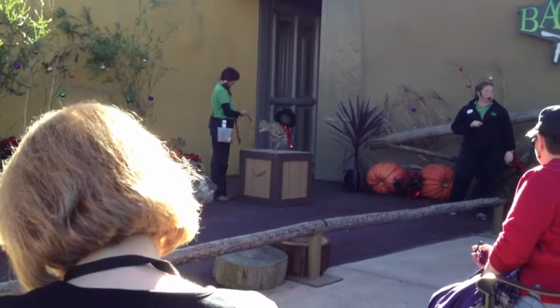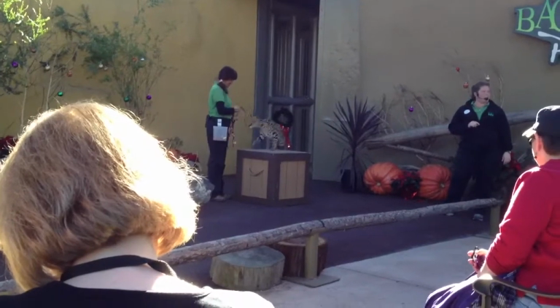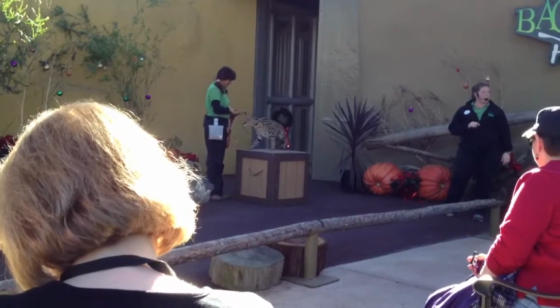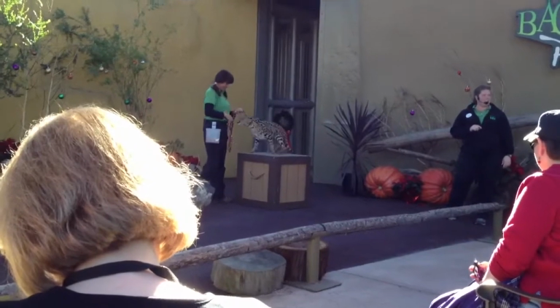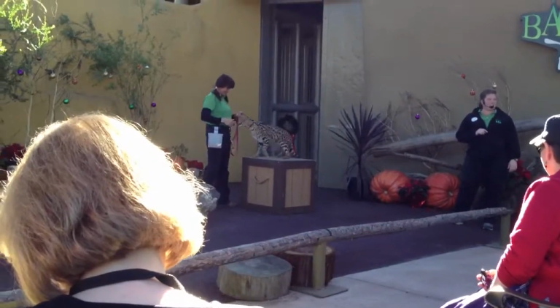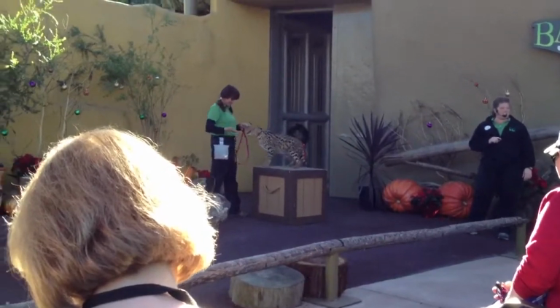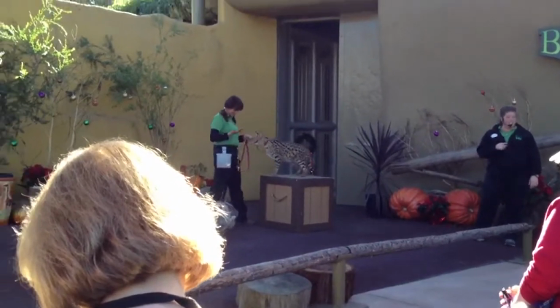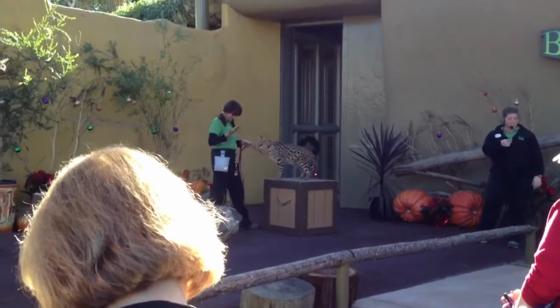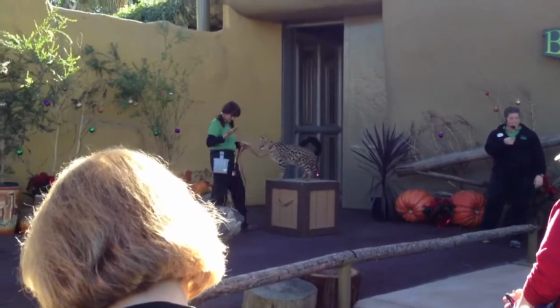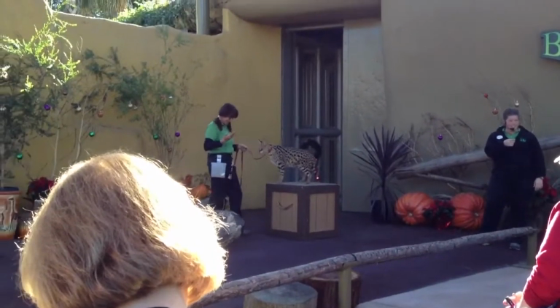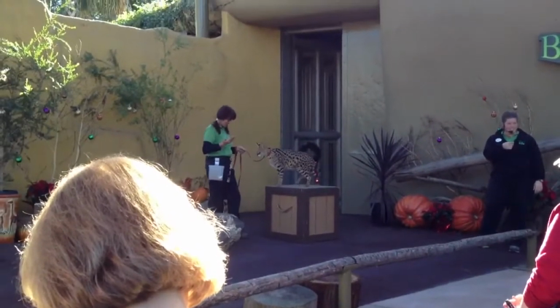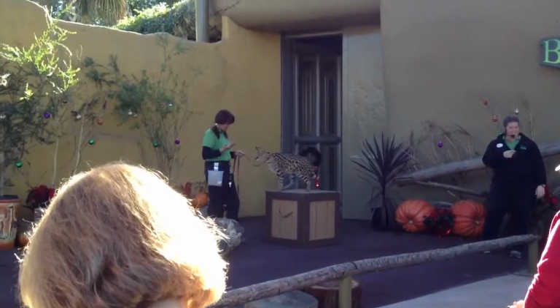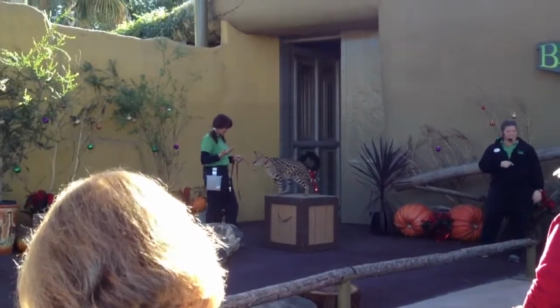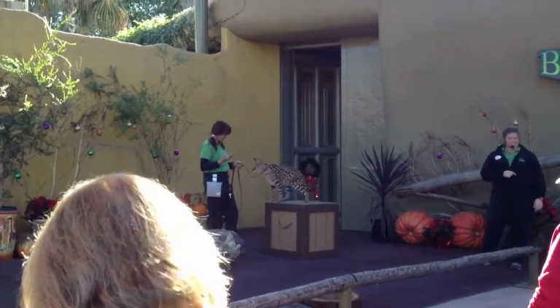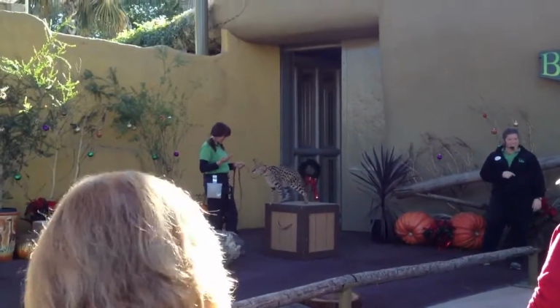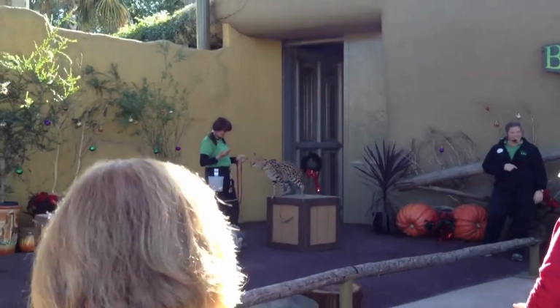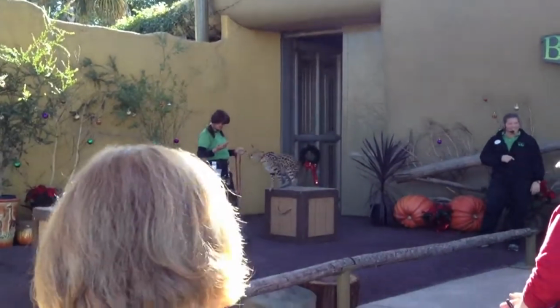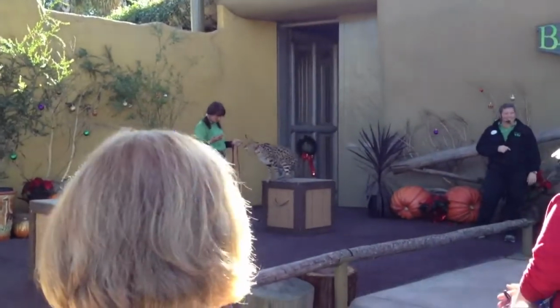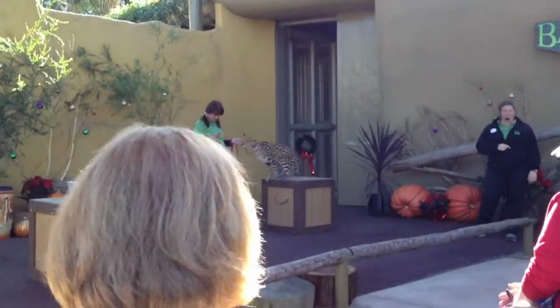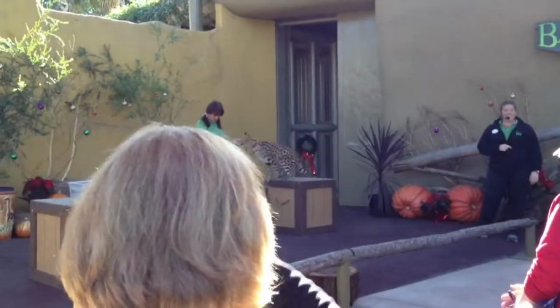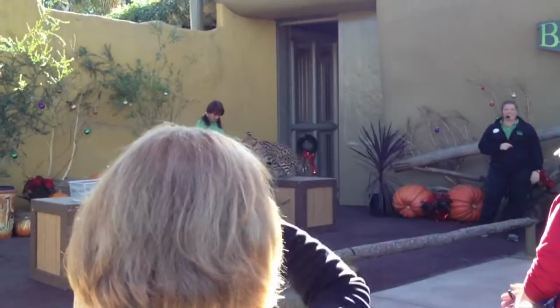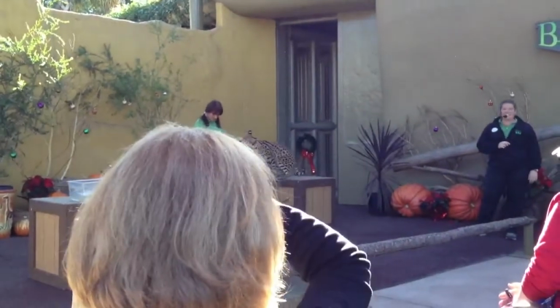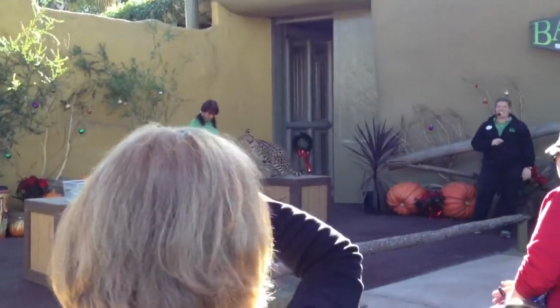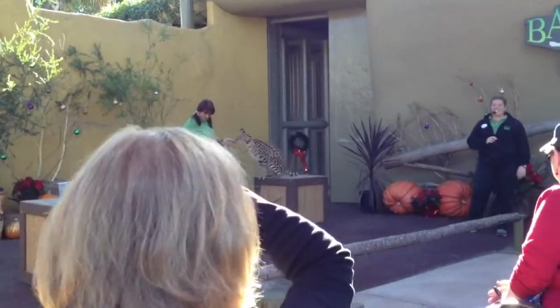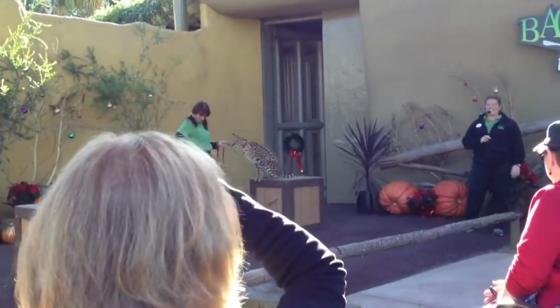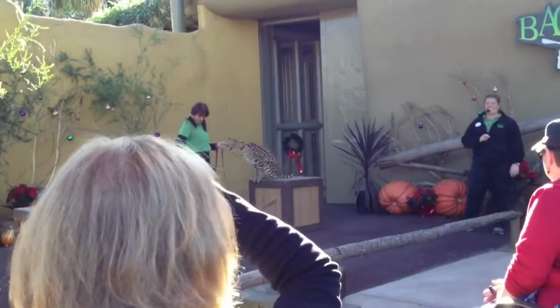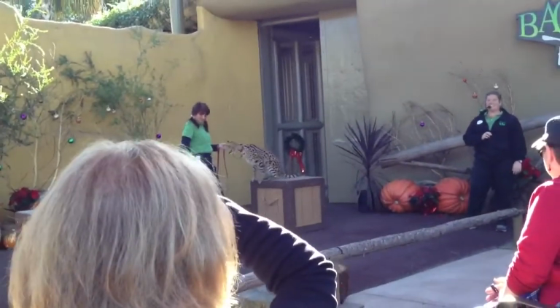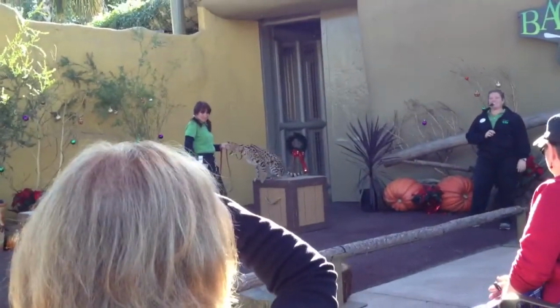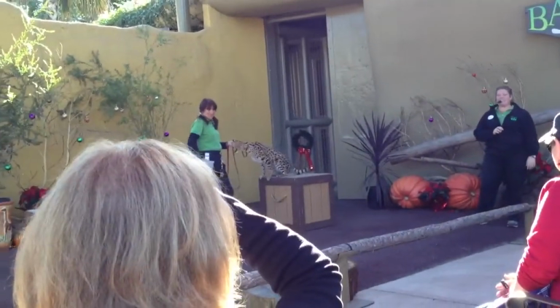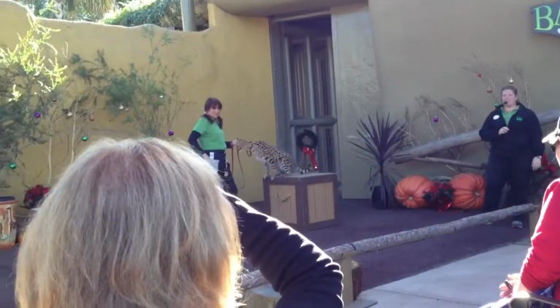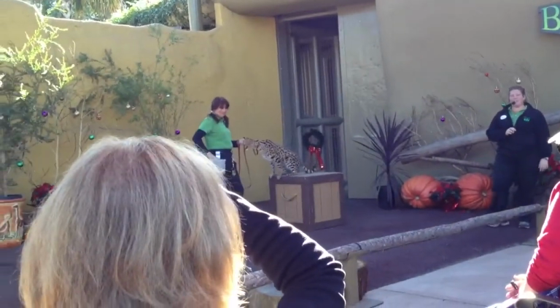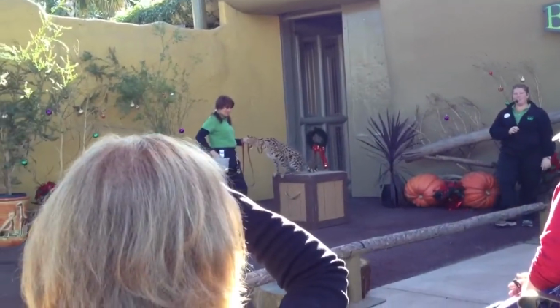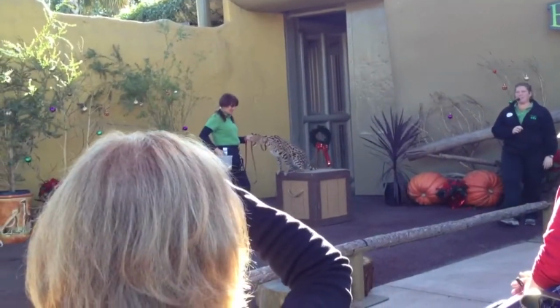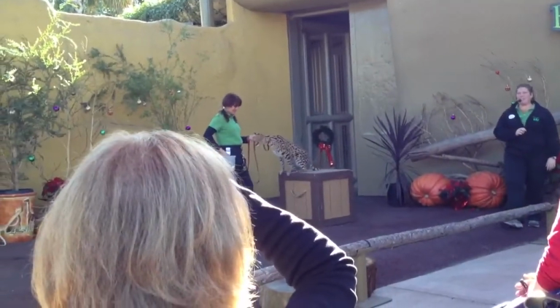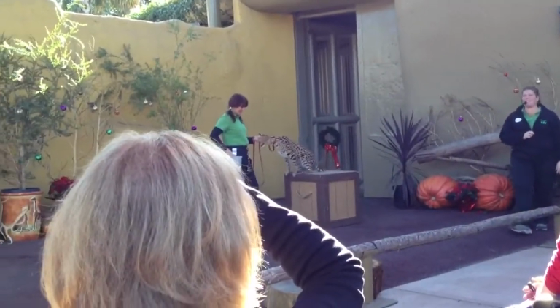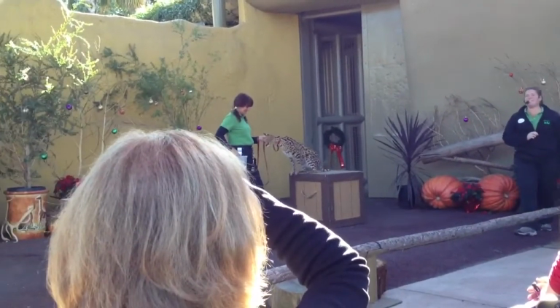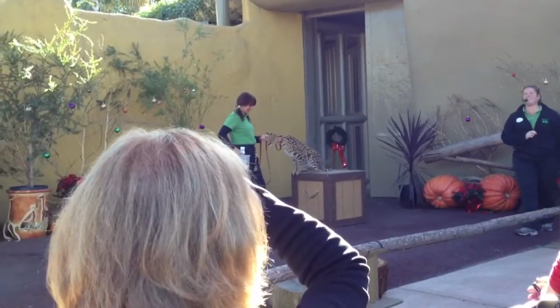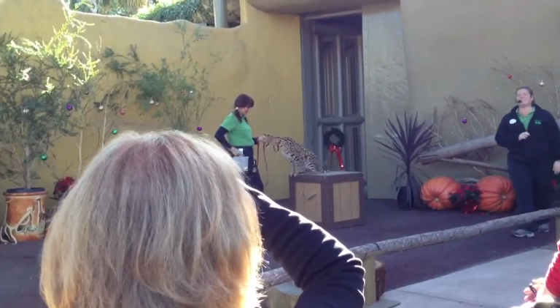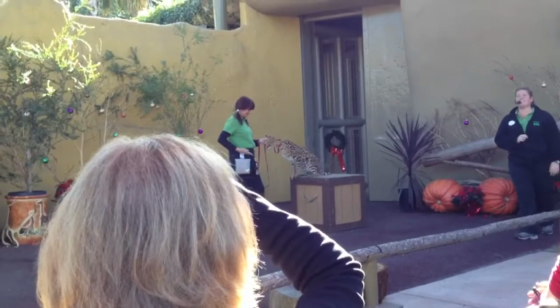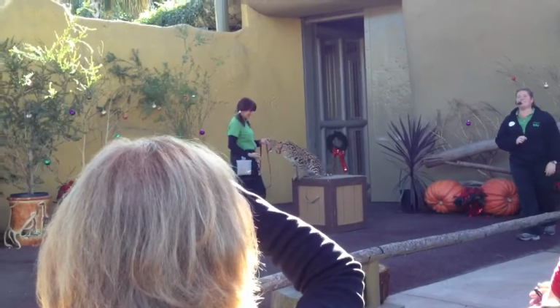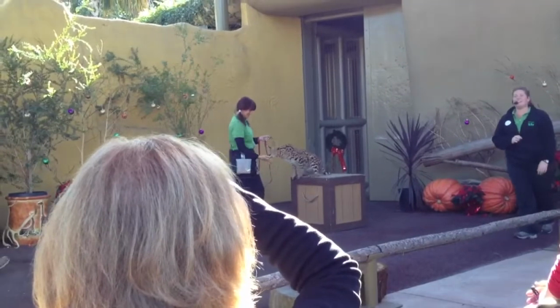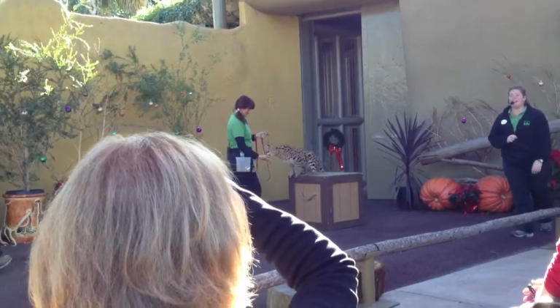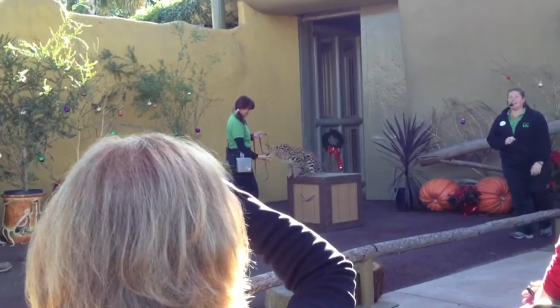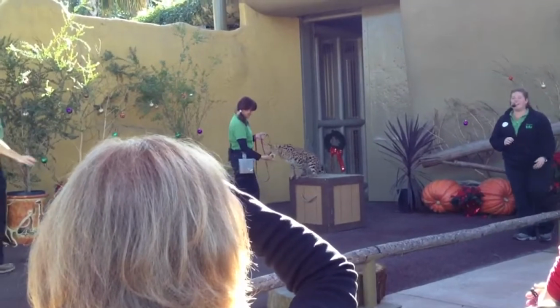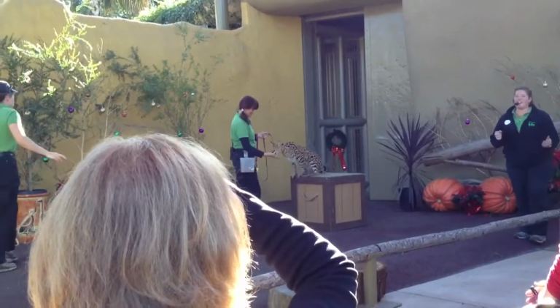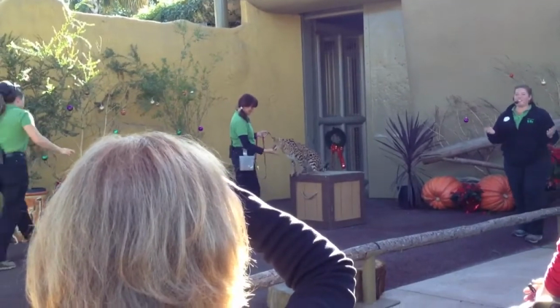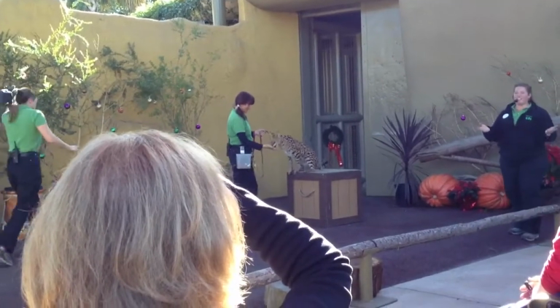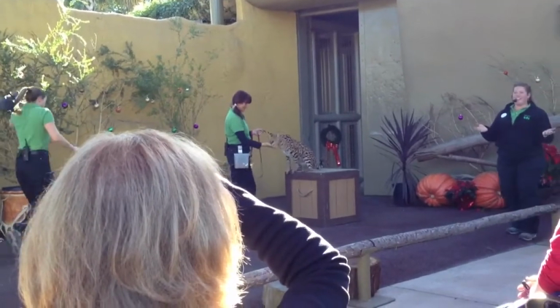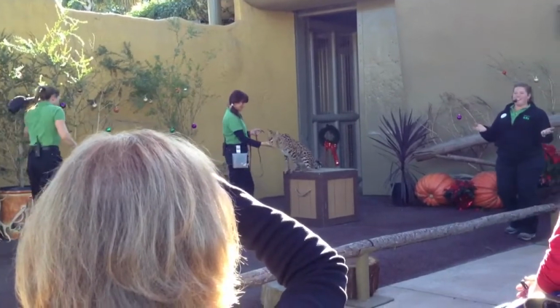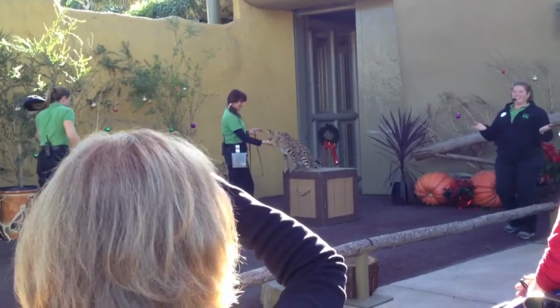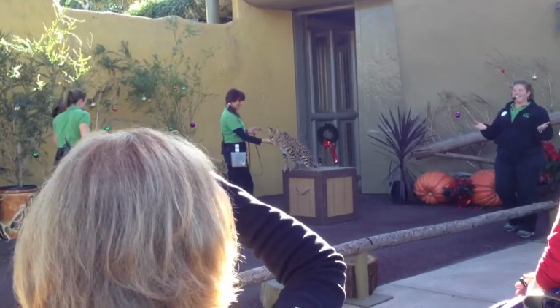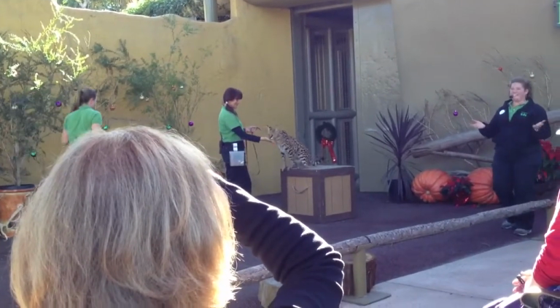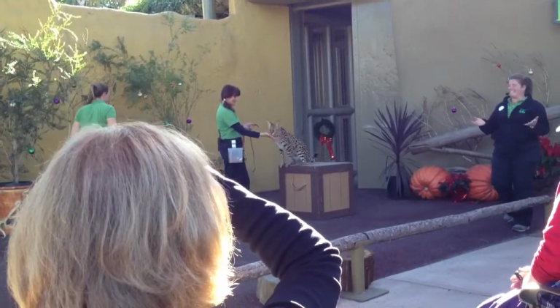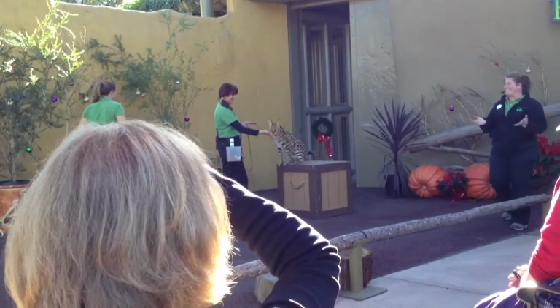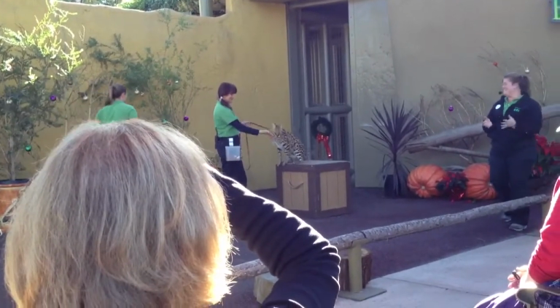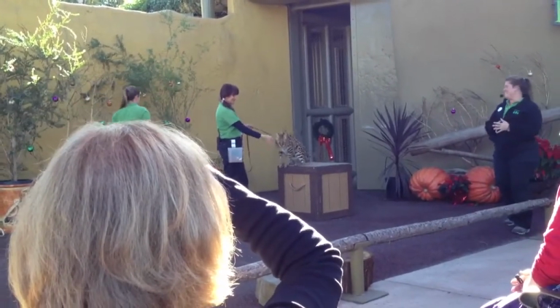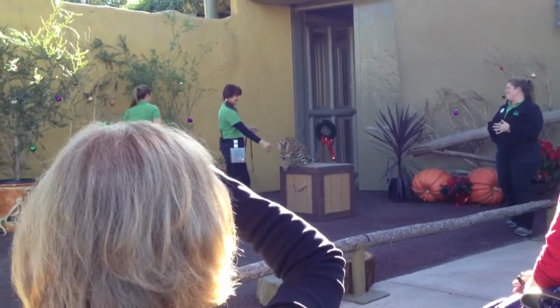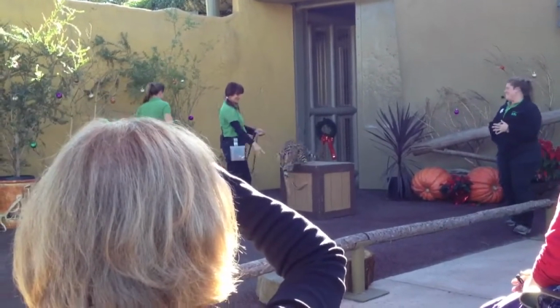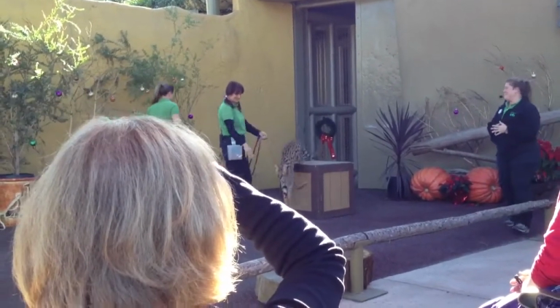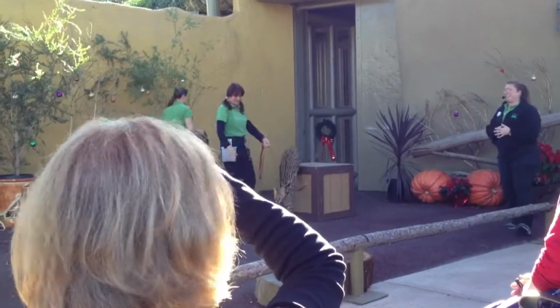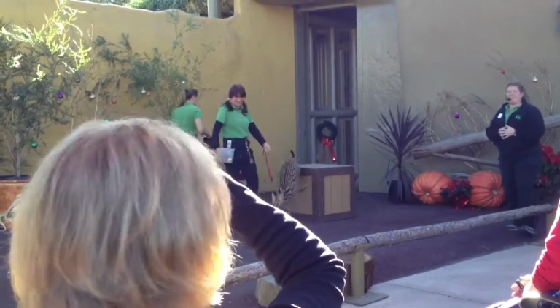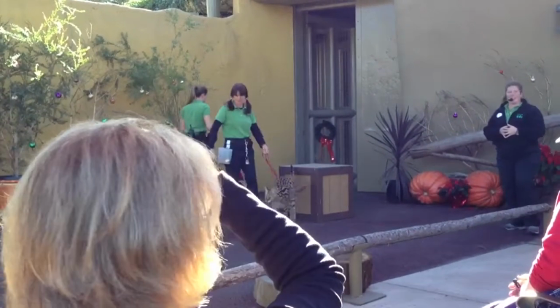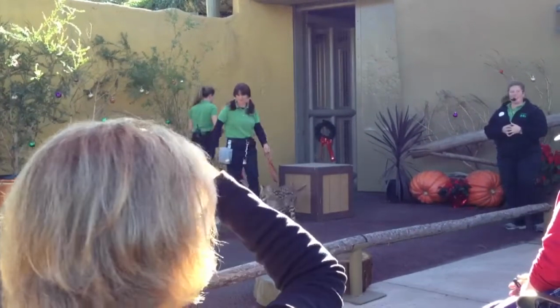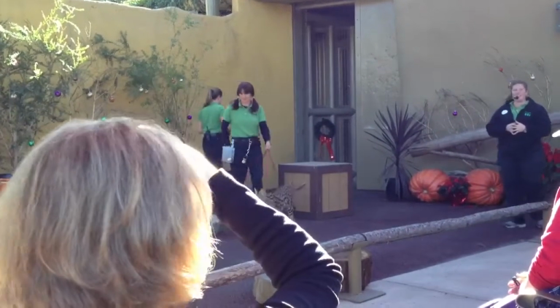Audience members guess the cat species: a cheetah, a lynx, an ocelot, a caracal.